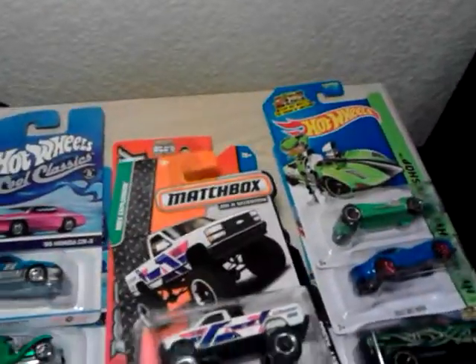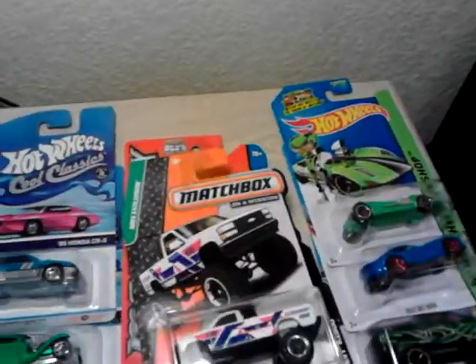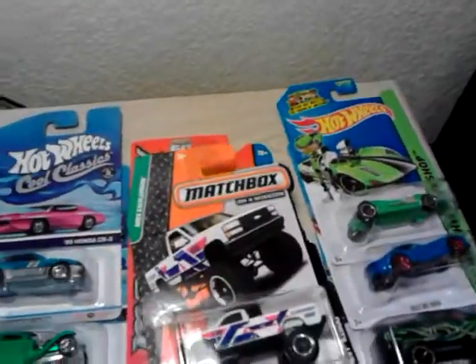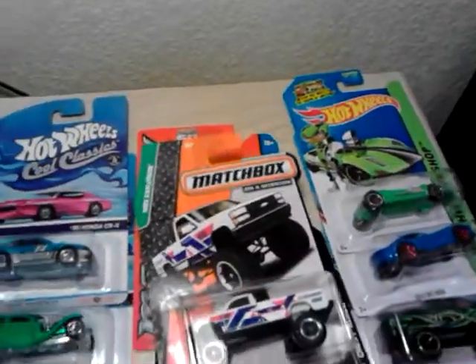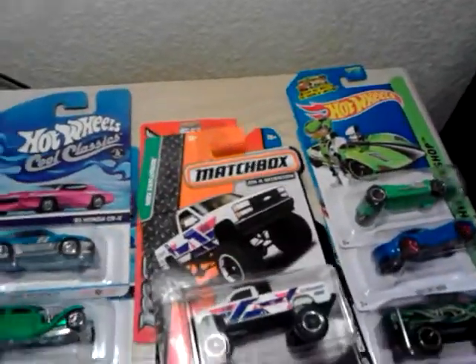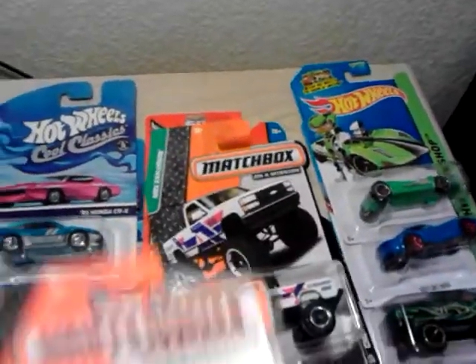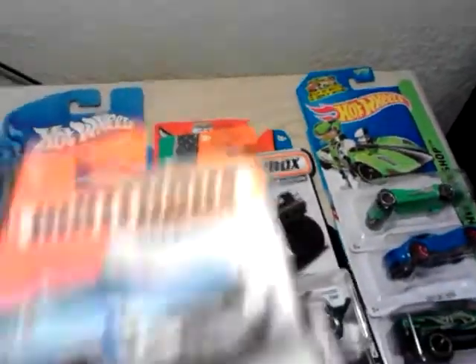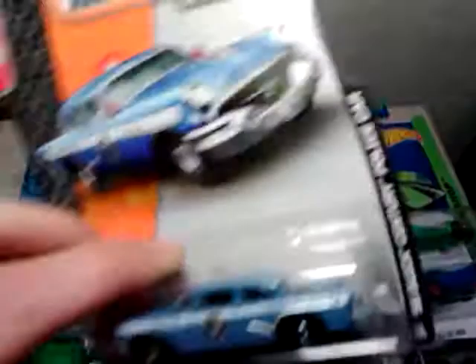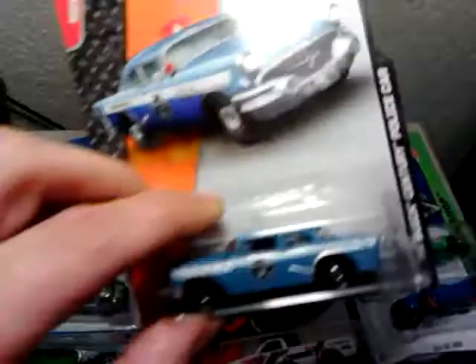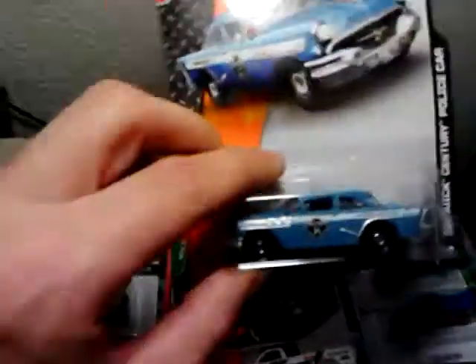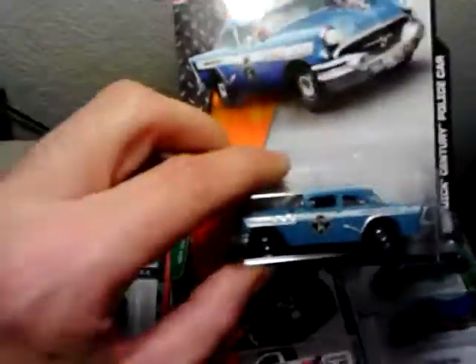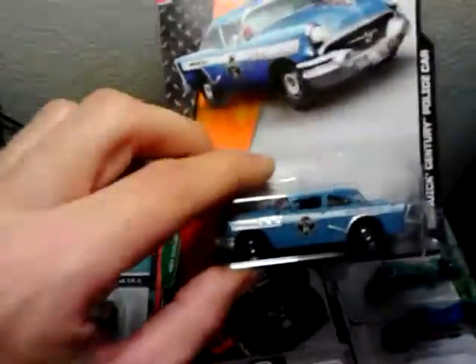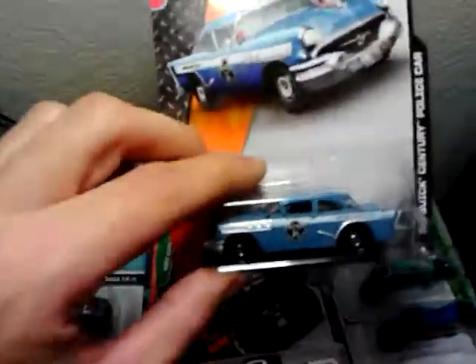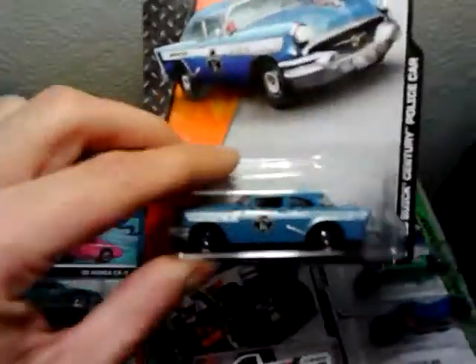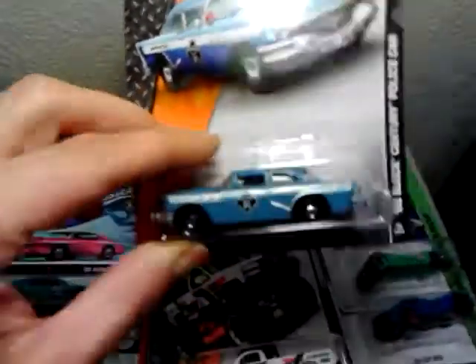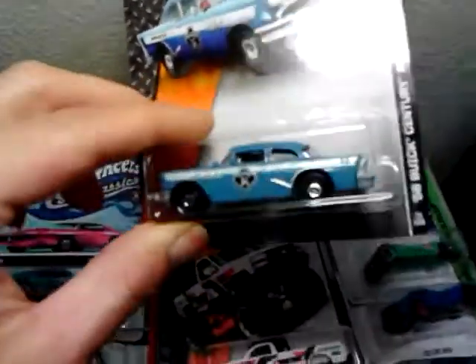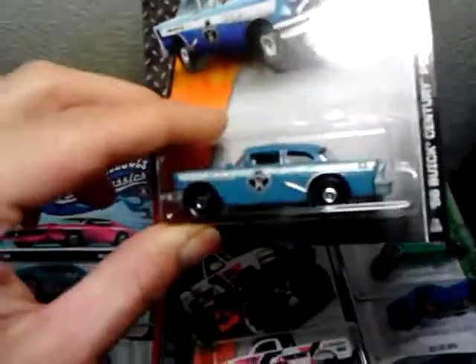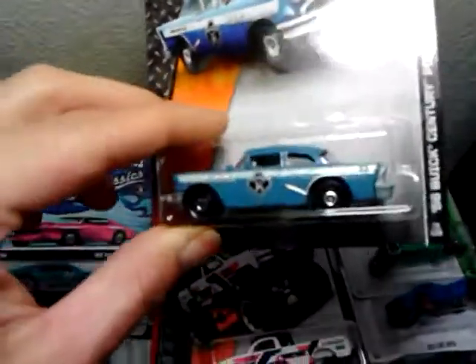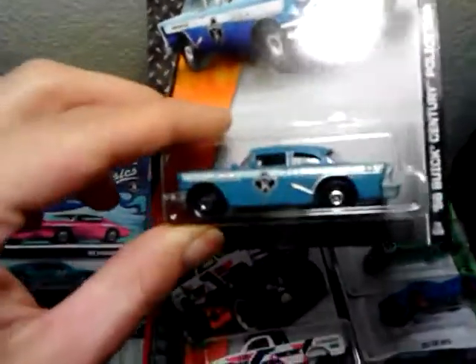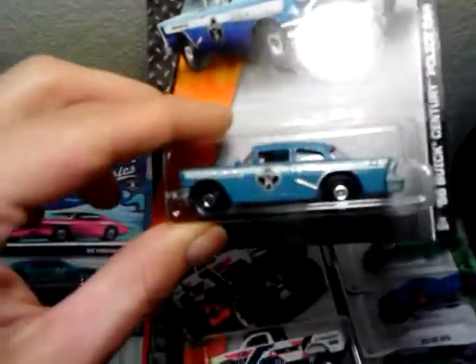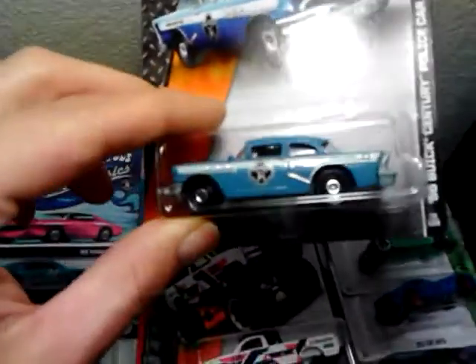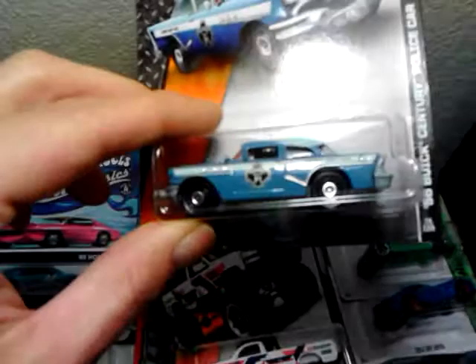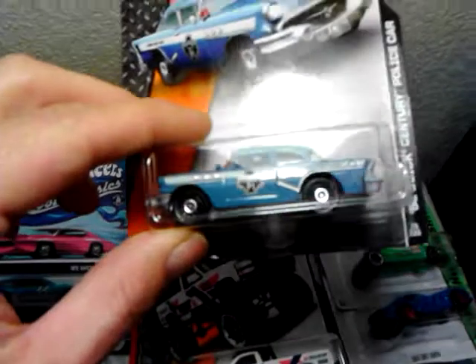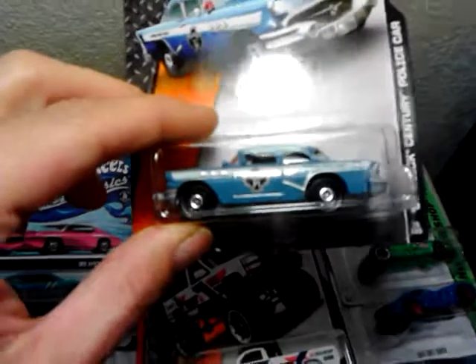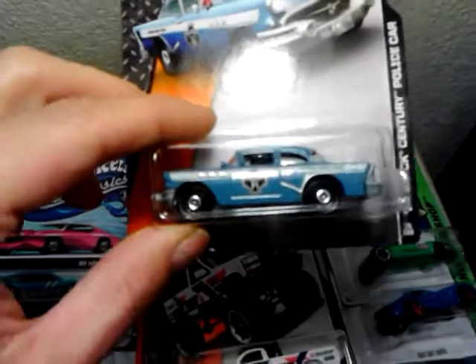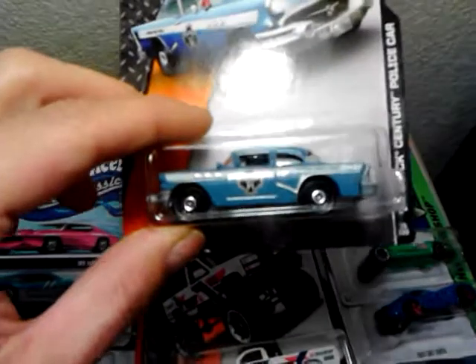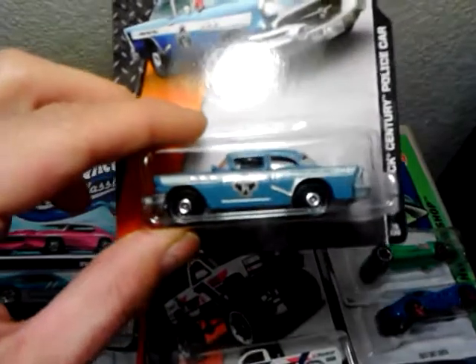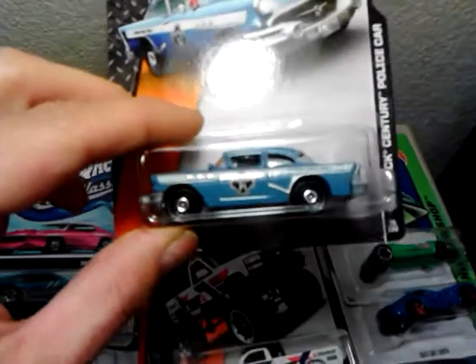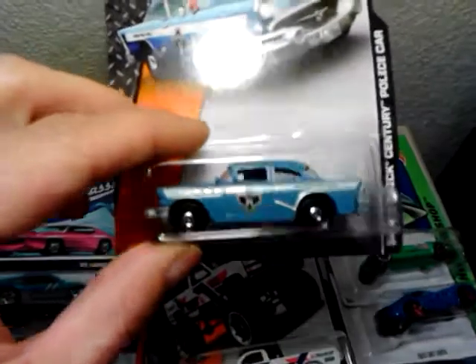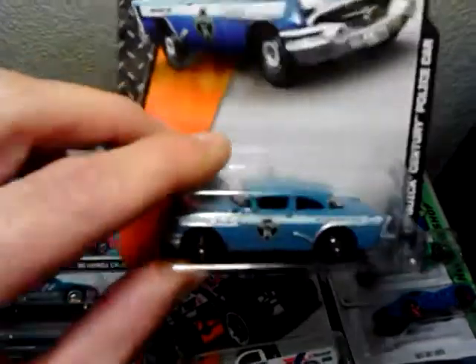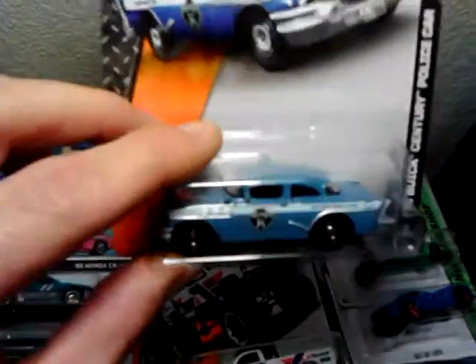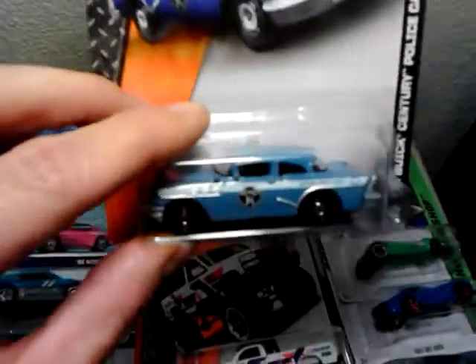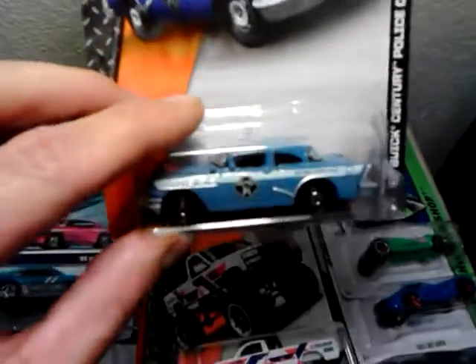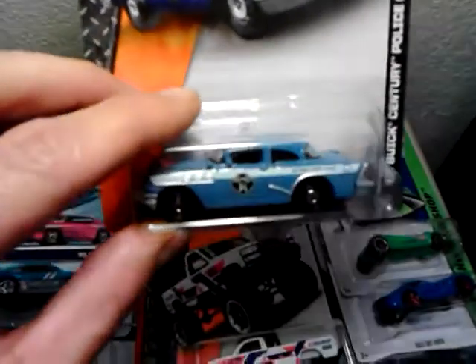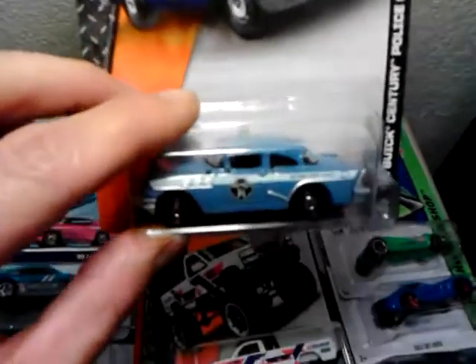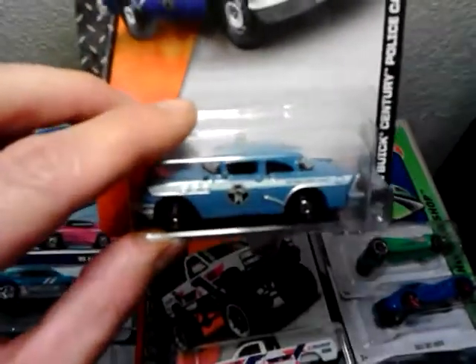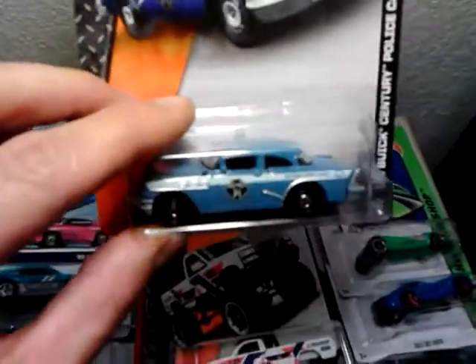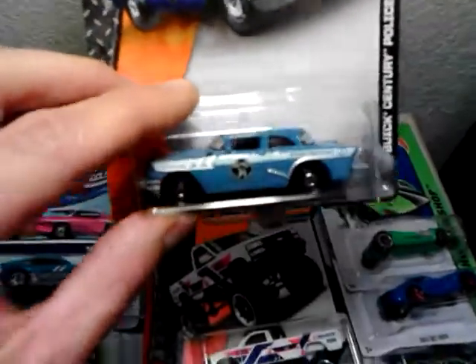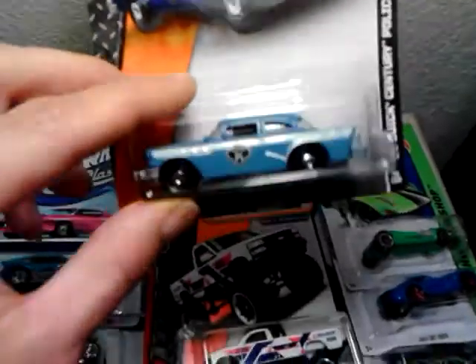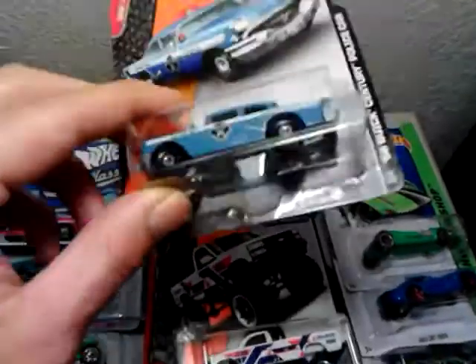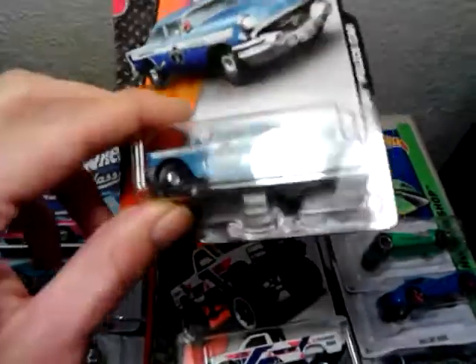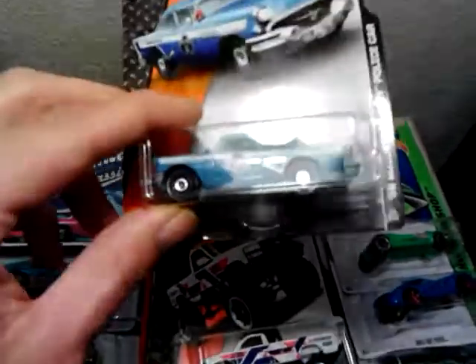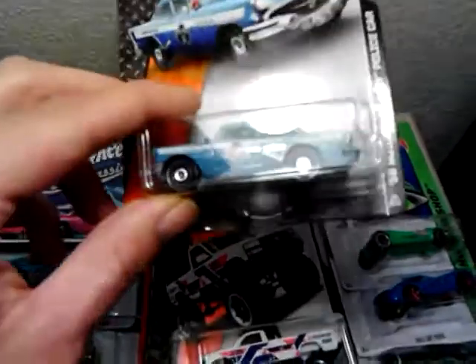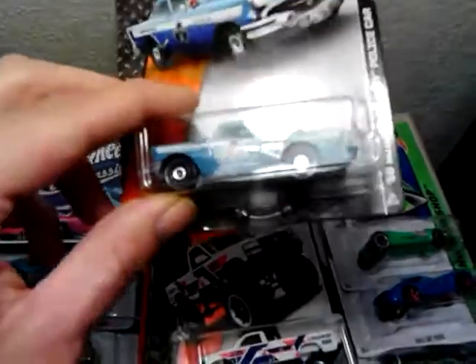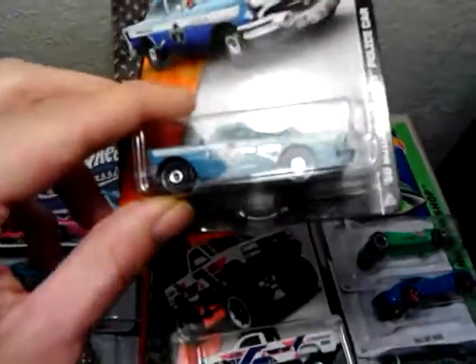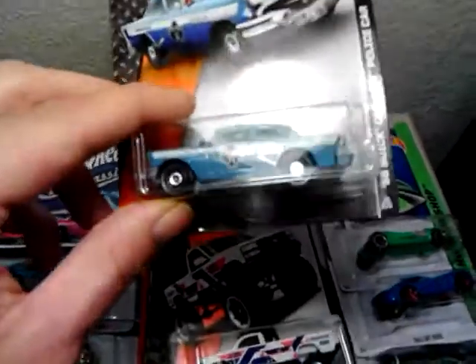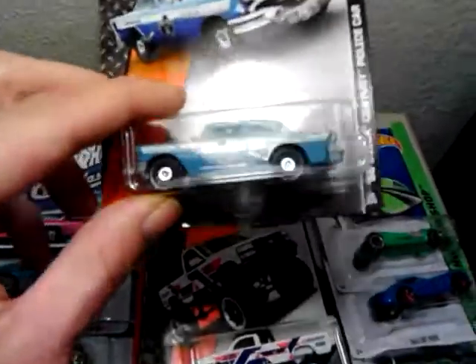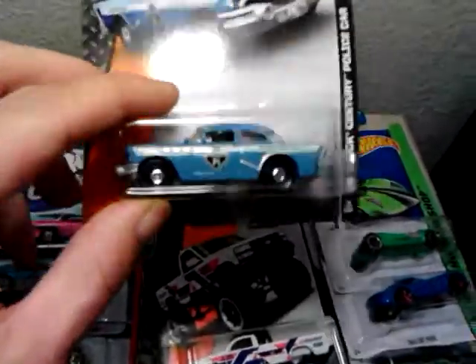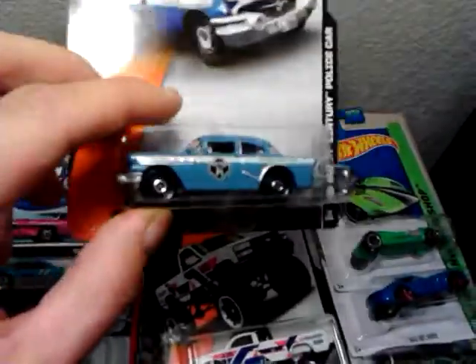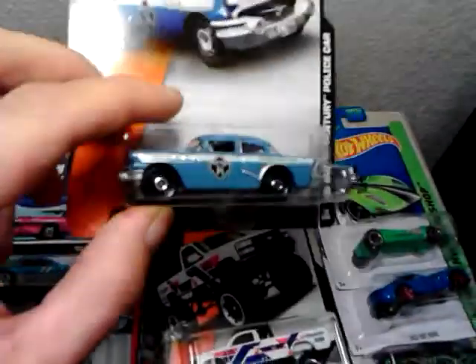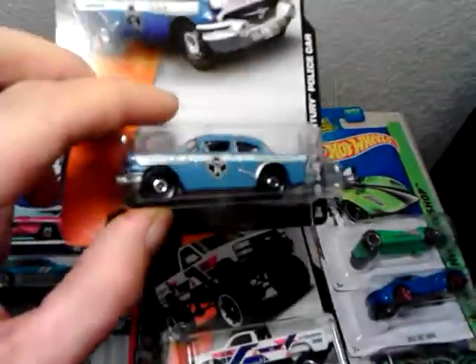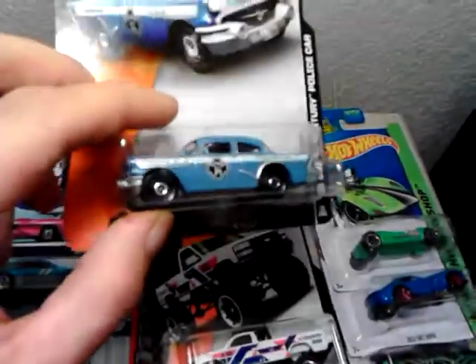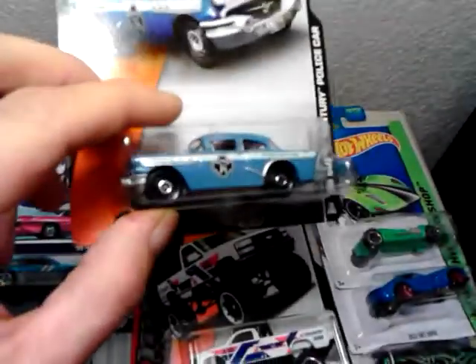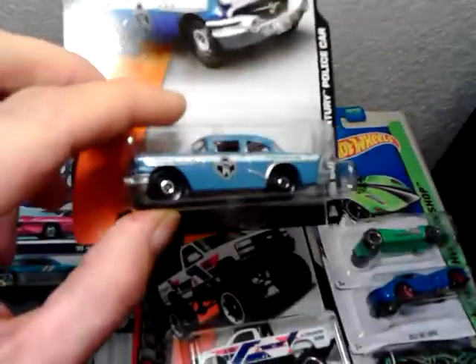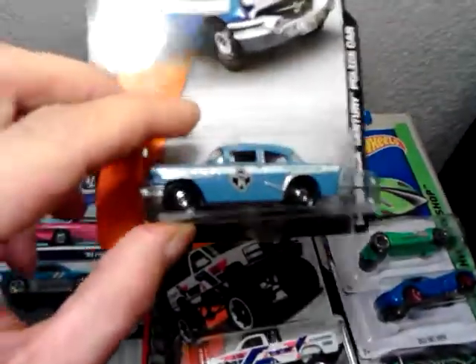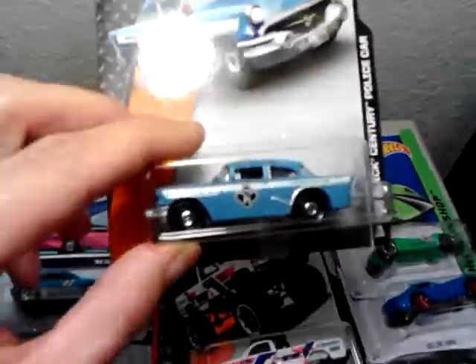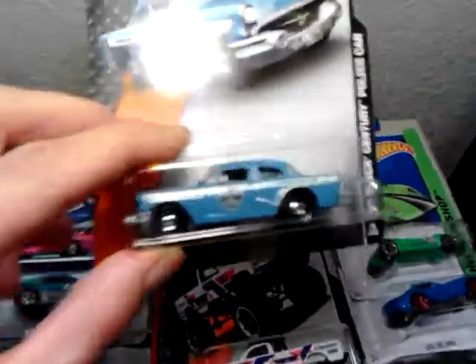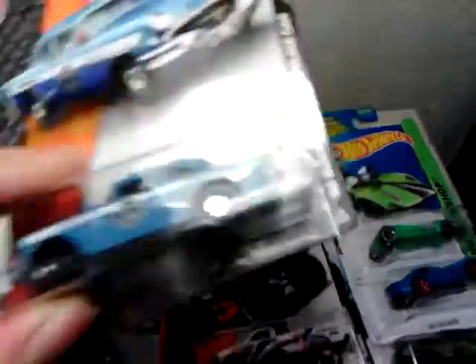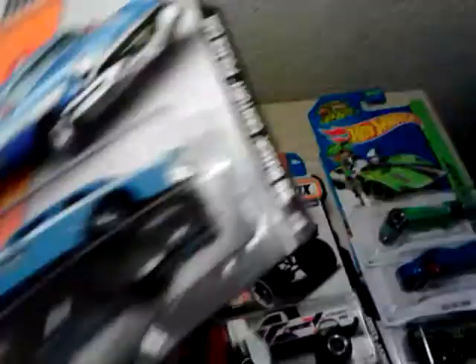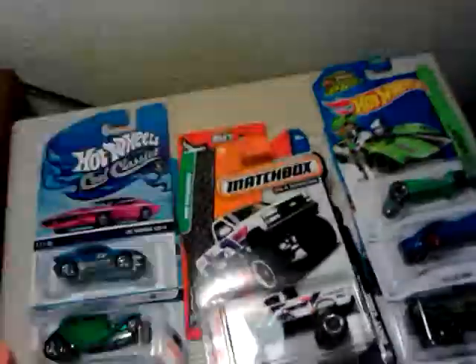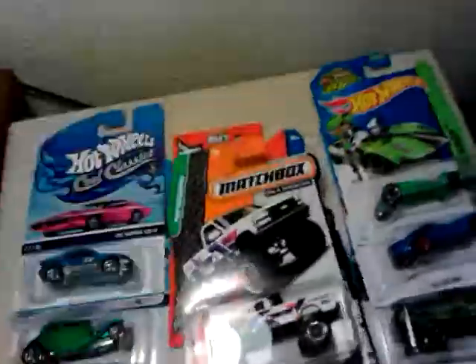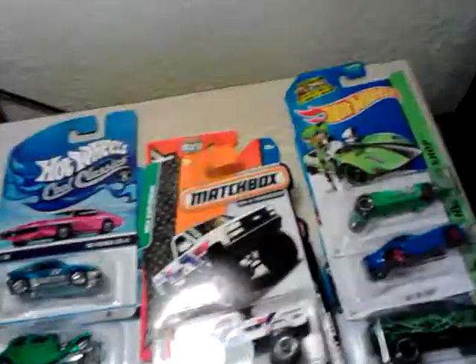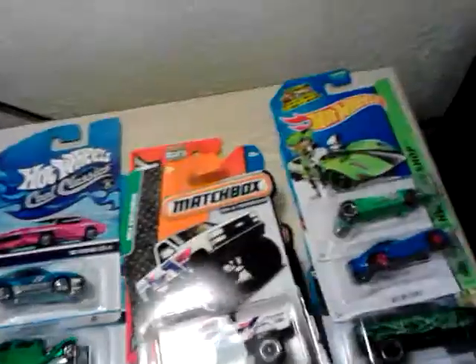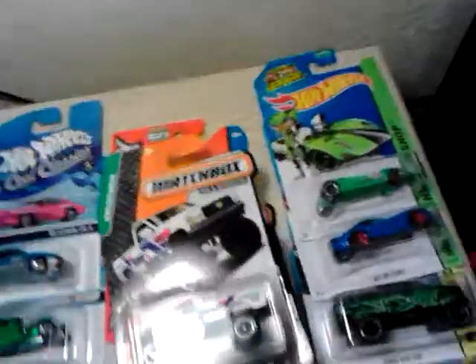And I got another one of these. I think it's my third or fourth one. Maybe I'll end up giving it away or something — I'm not sure yet.